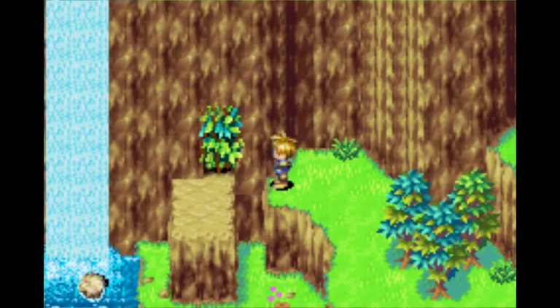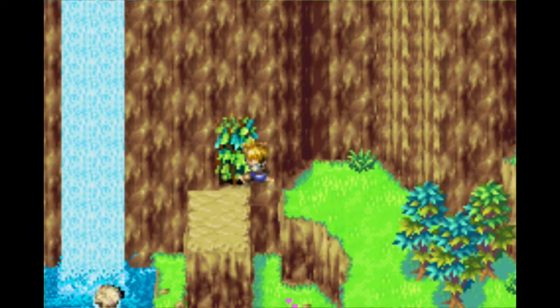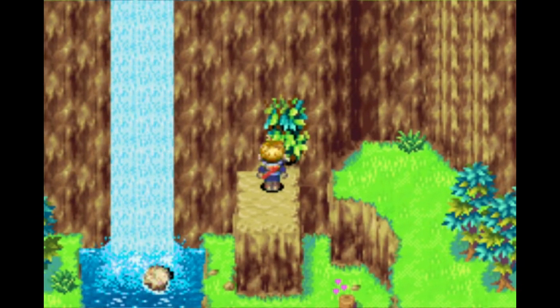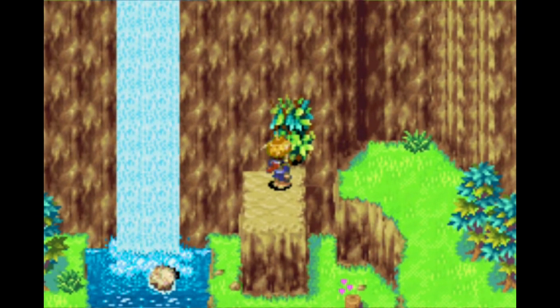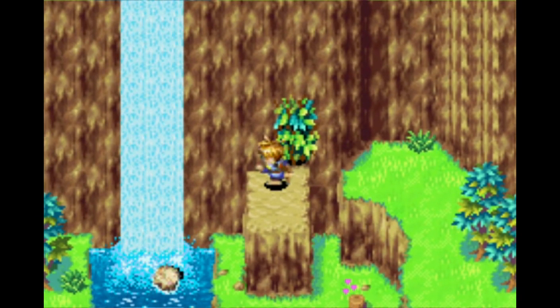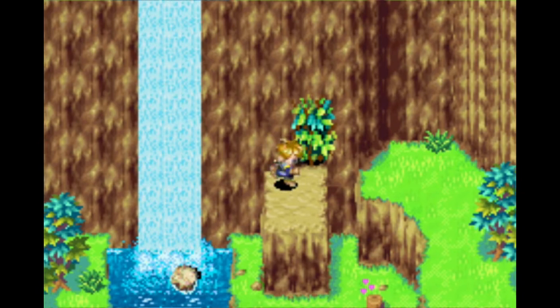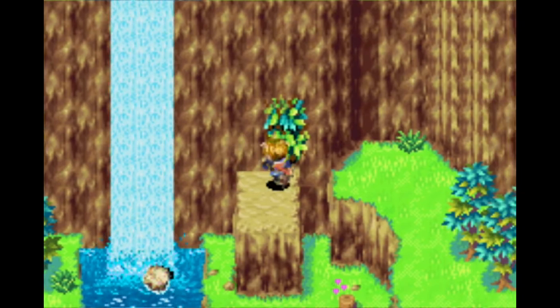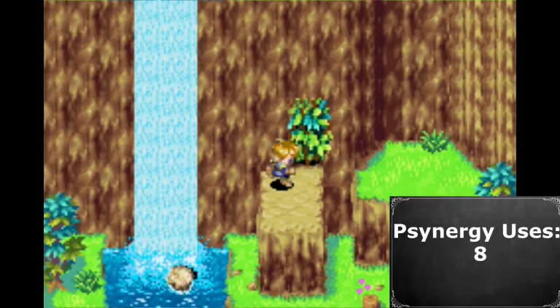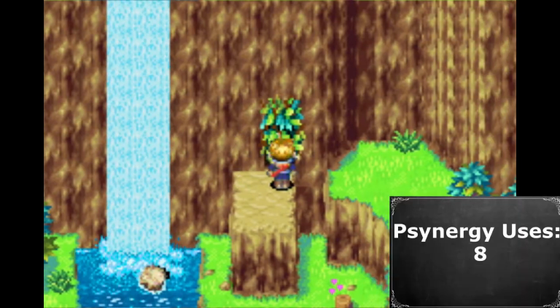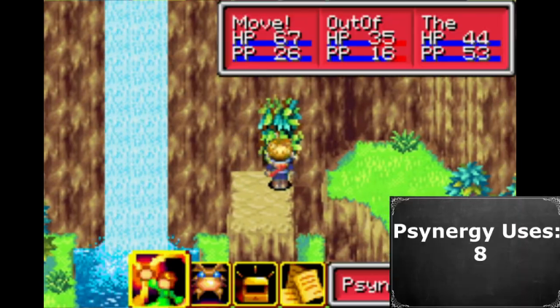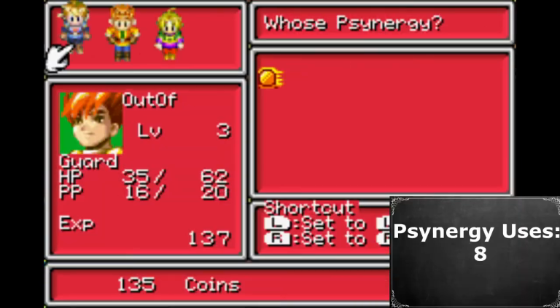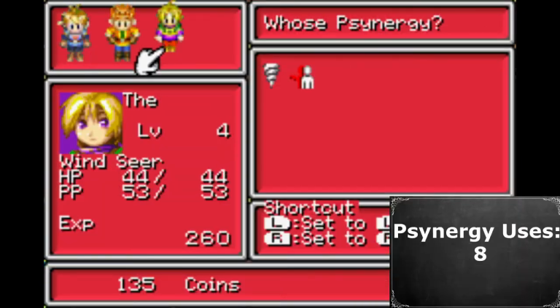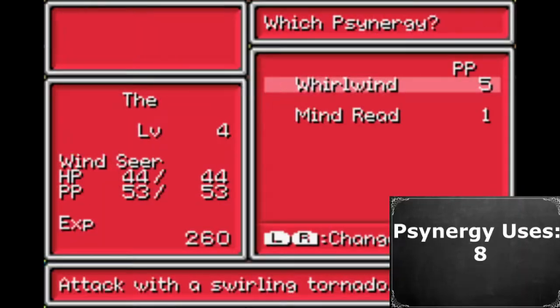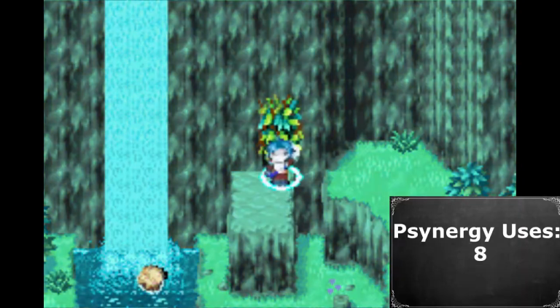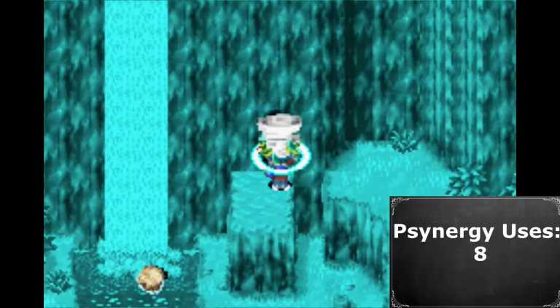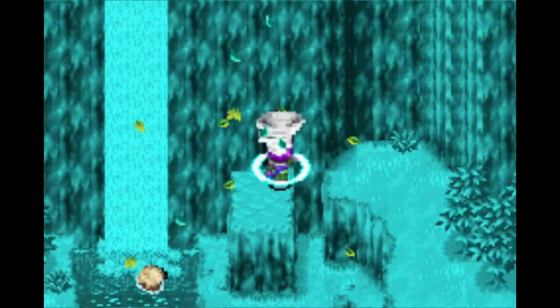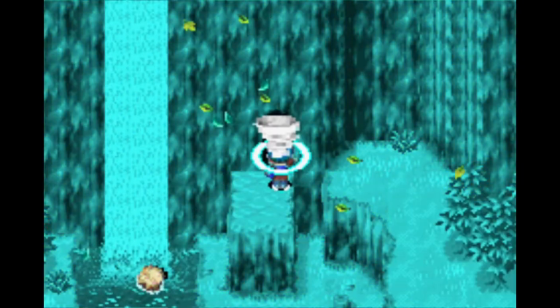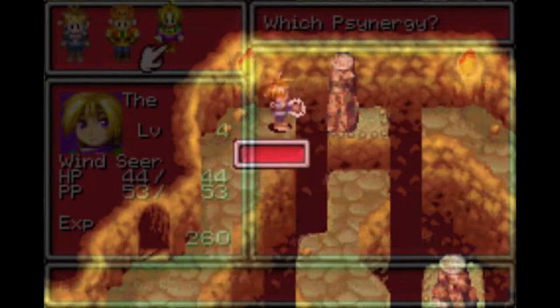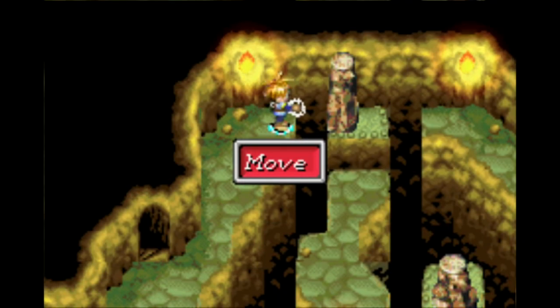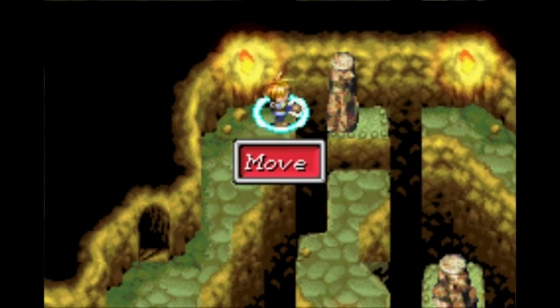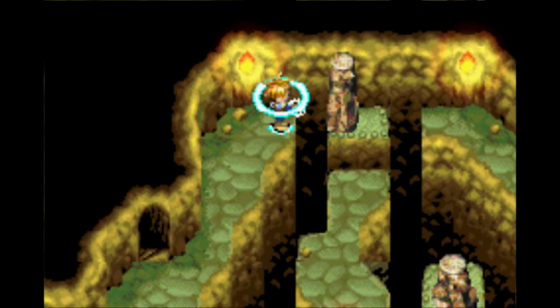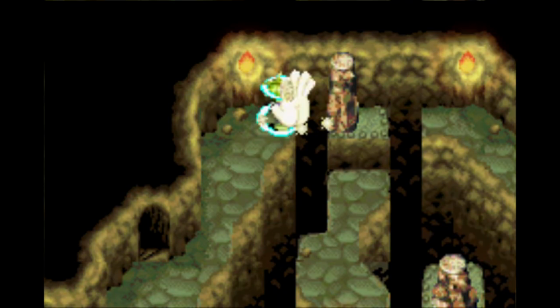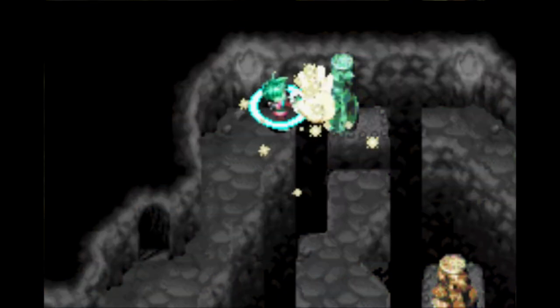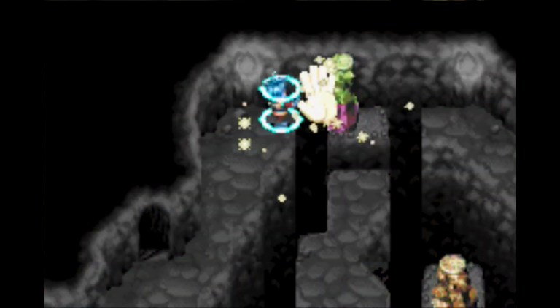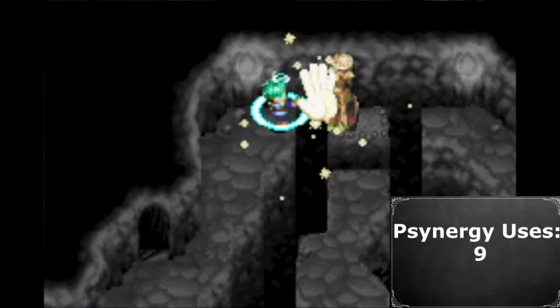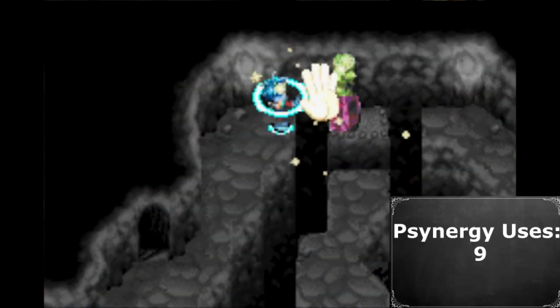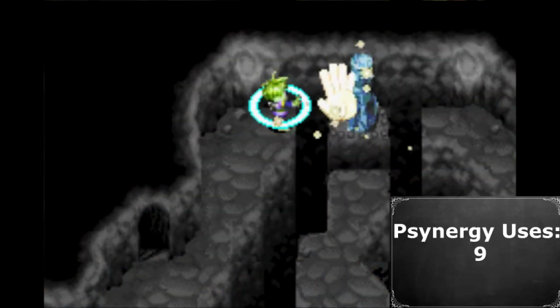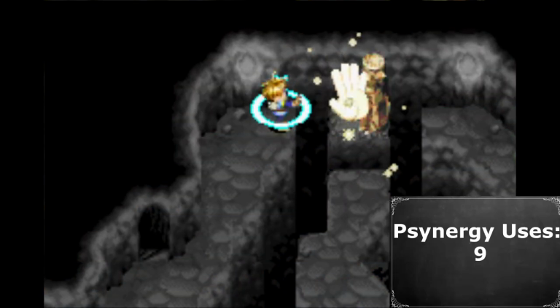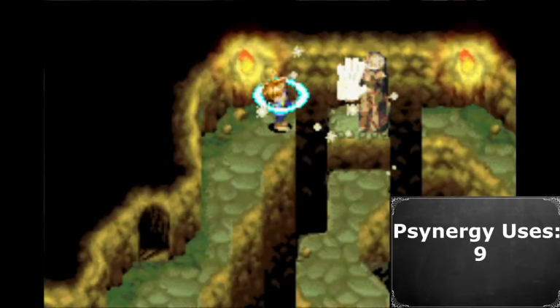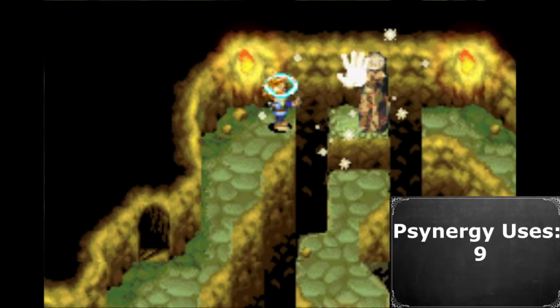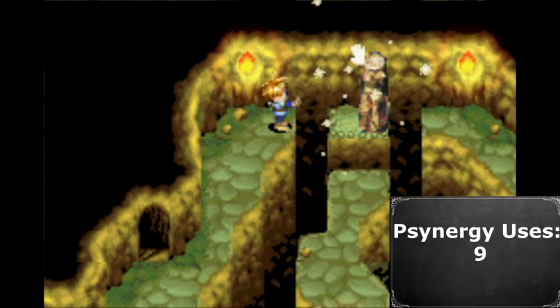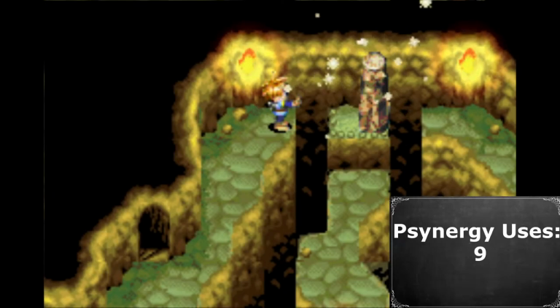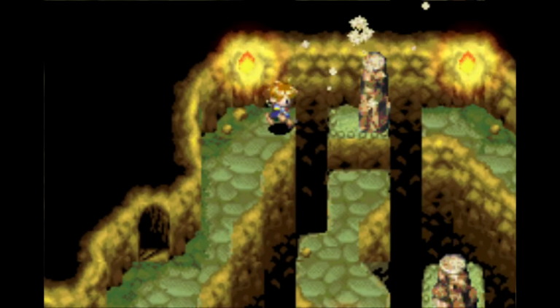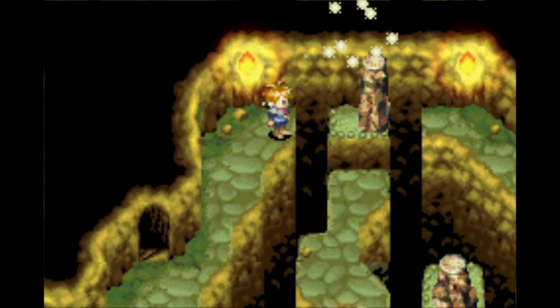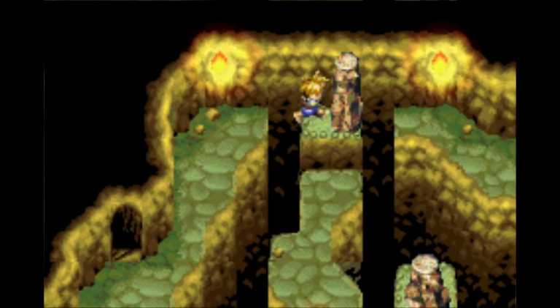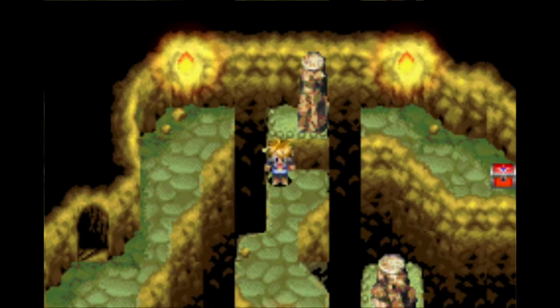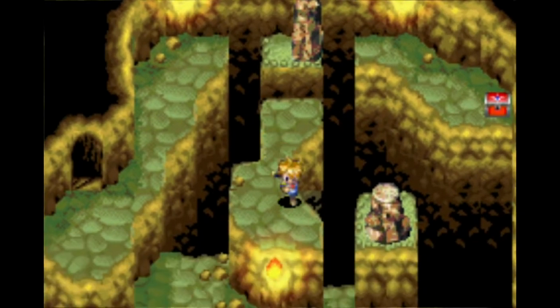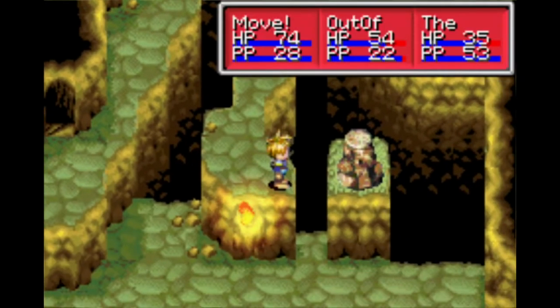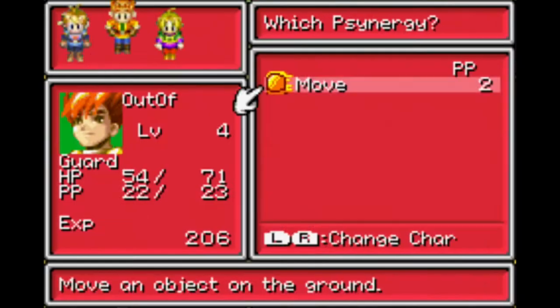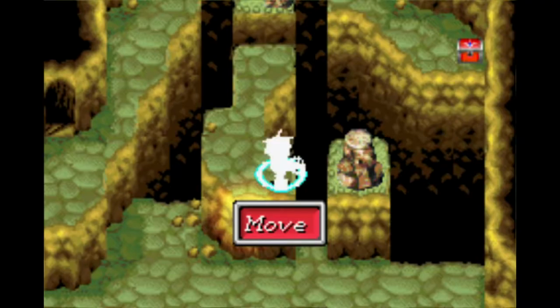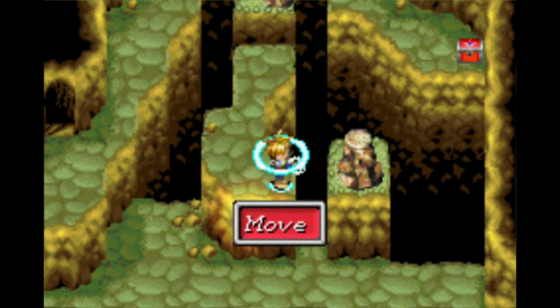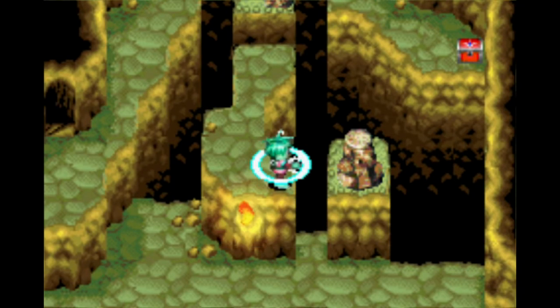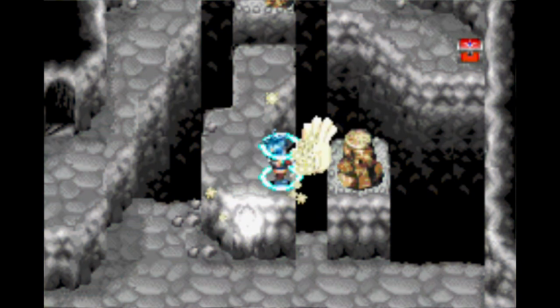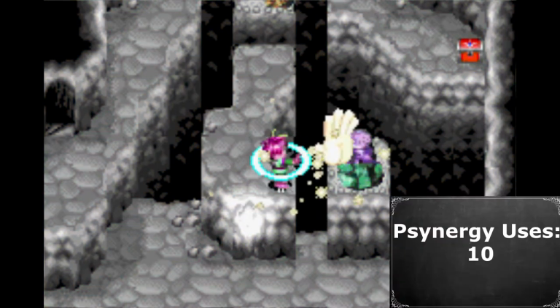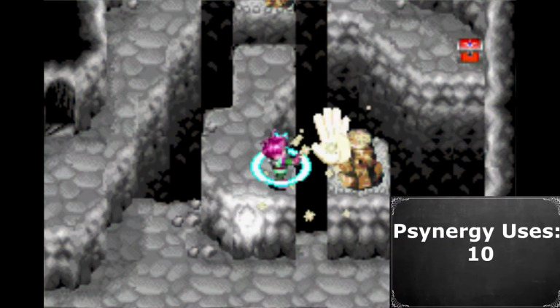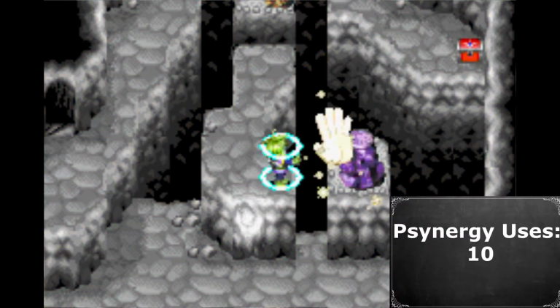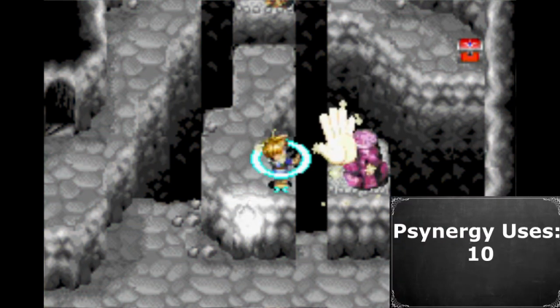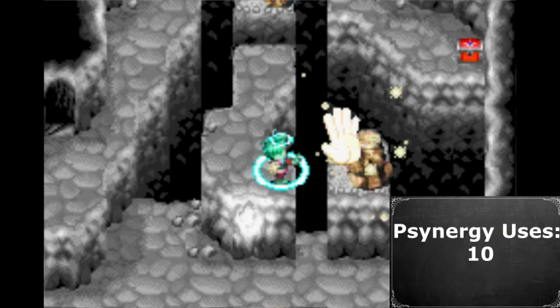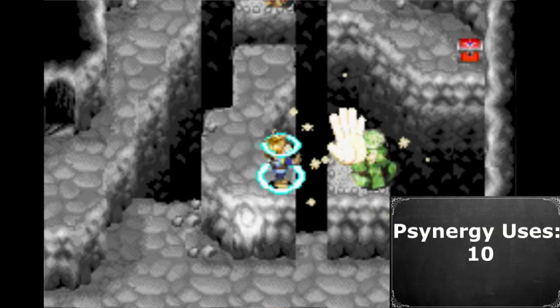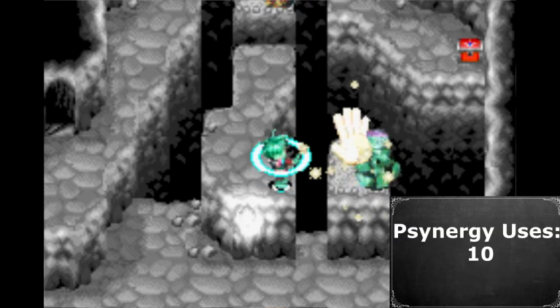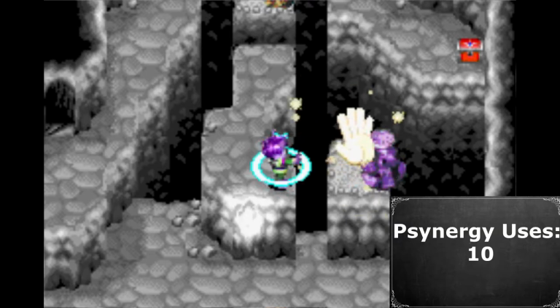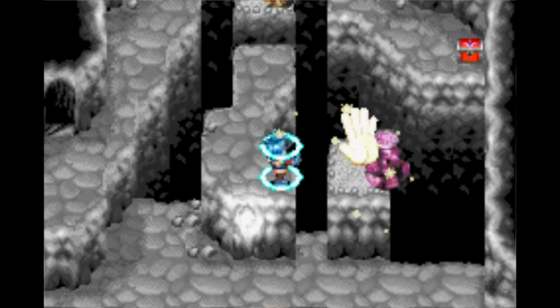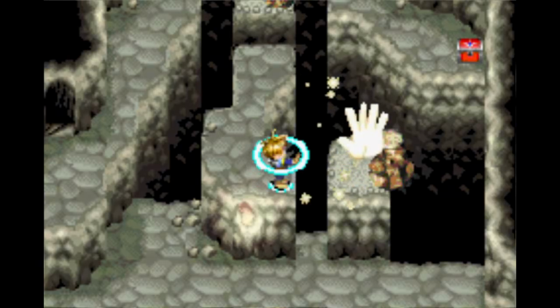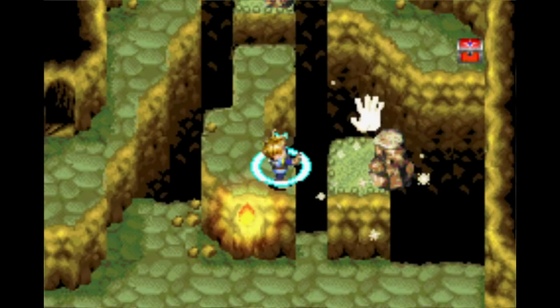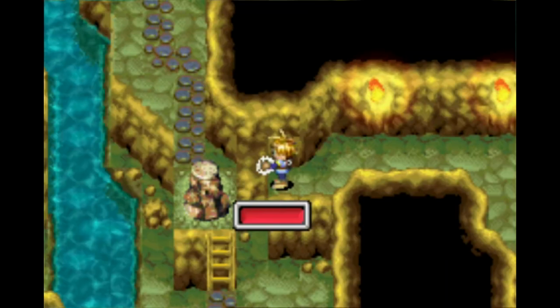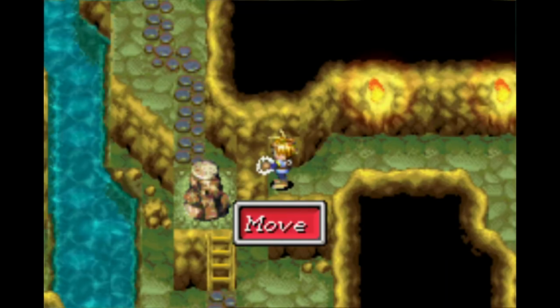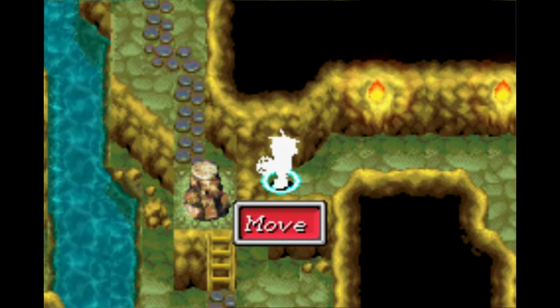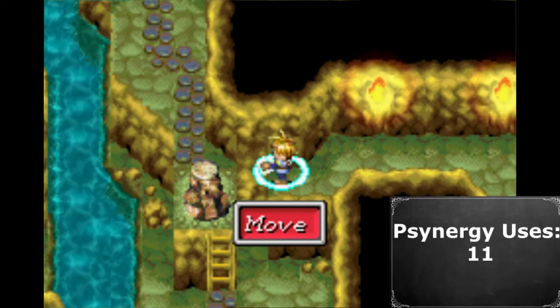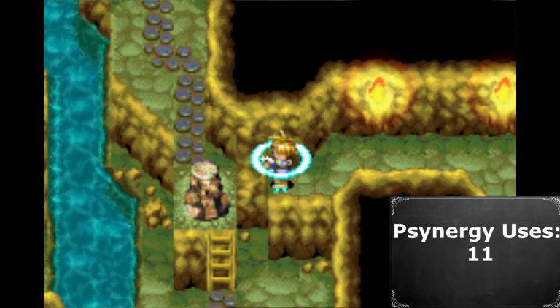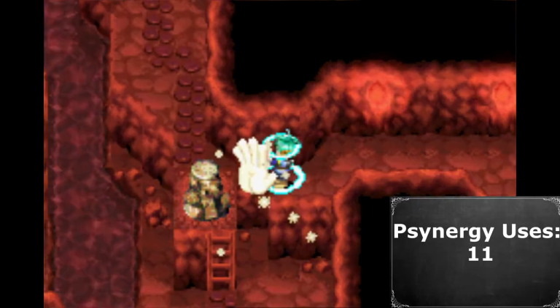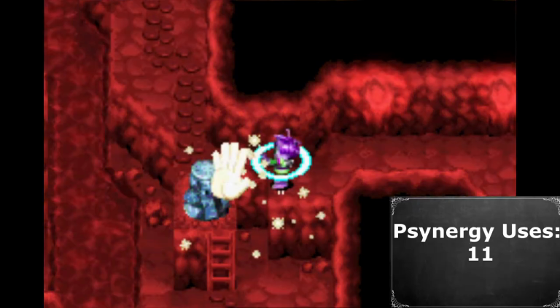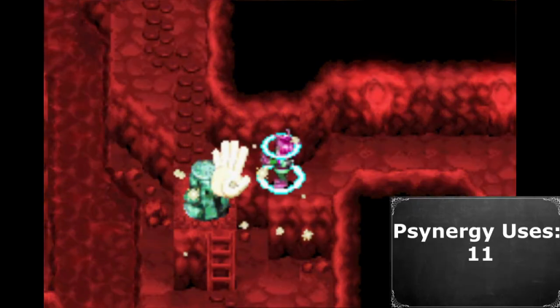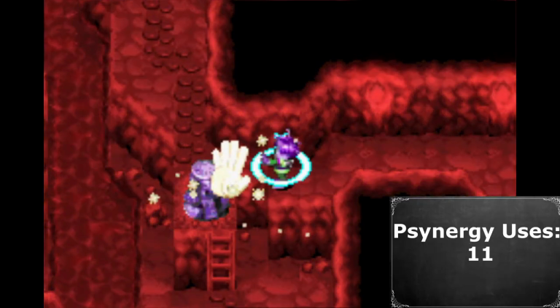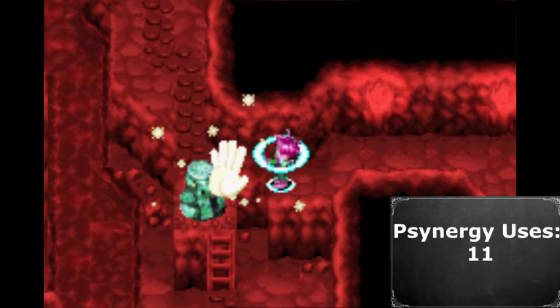We use Whirlwind to go into the cave. Goma Cave contains three places in which we use Move, and then it's on to Bilibin.